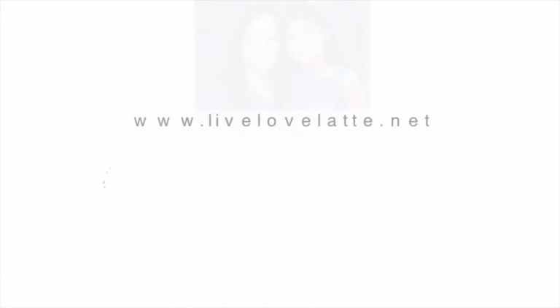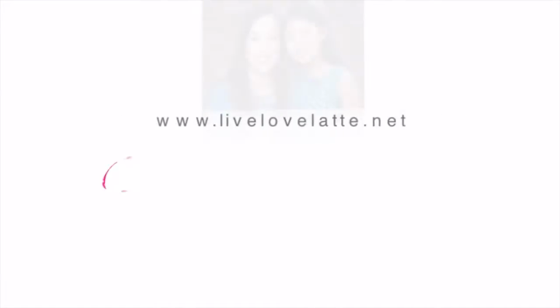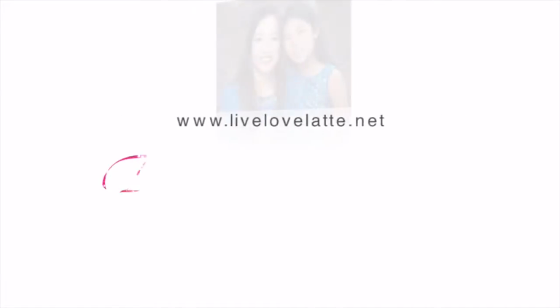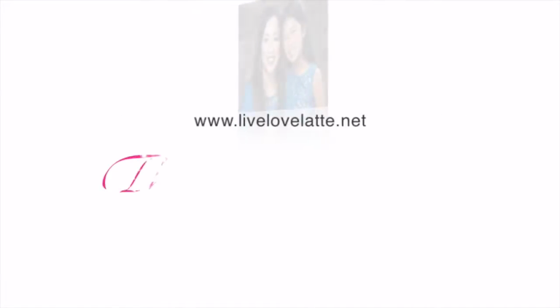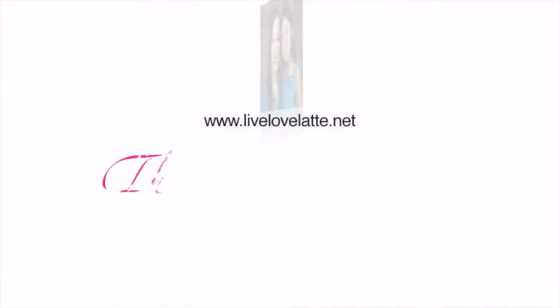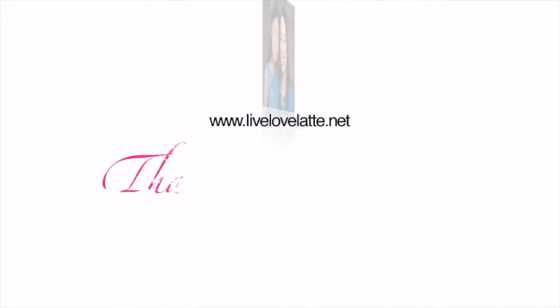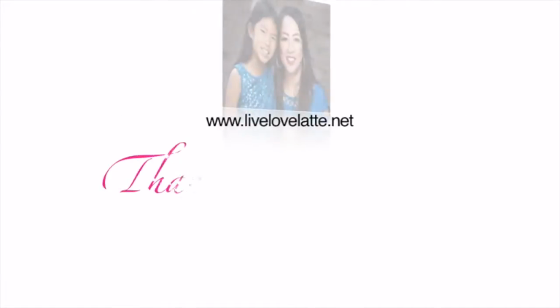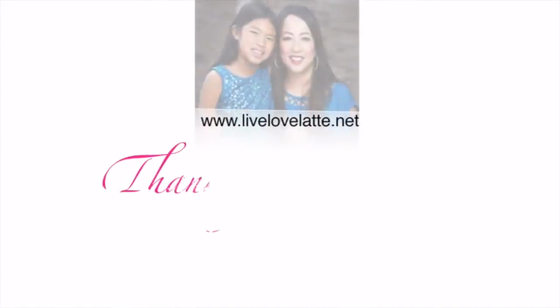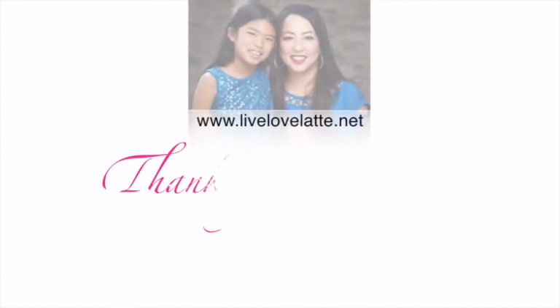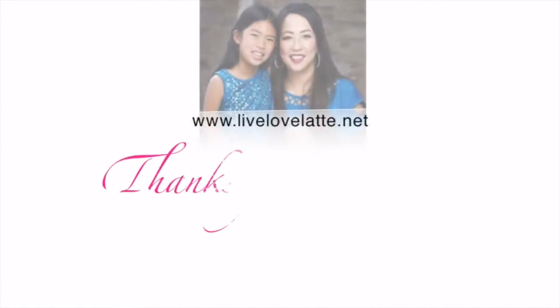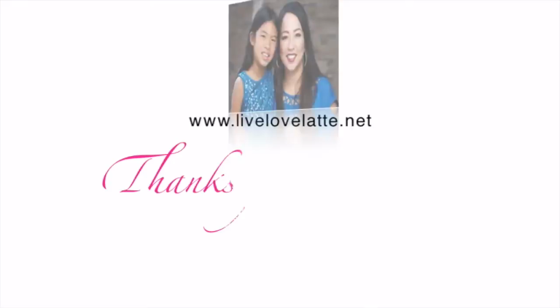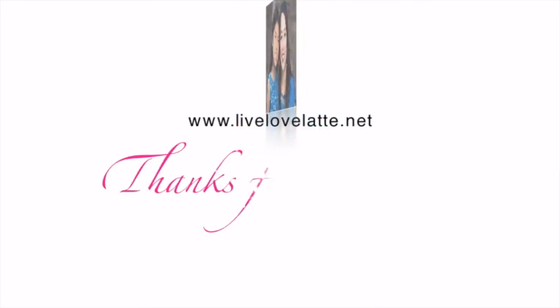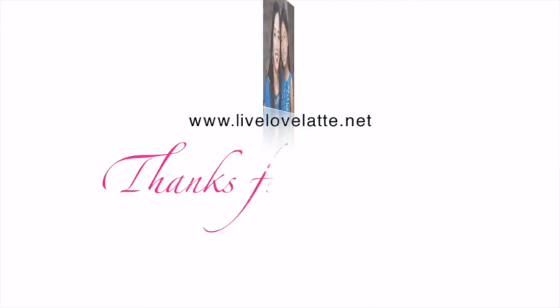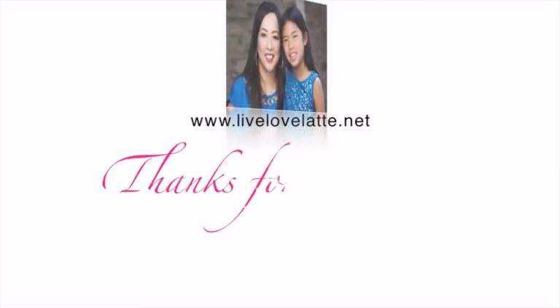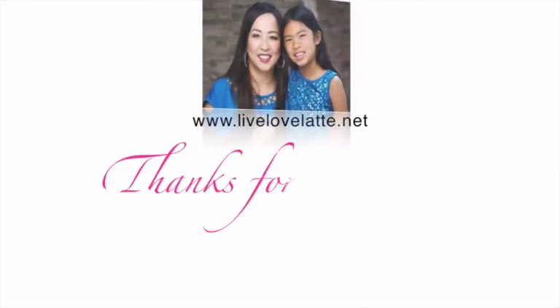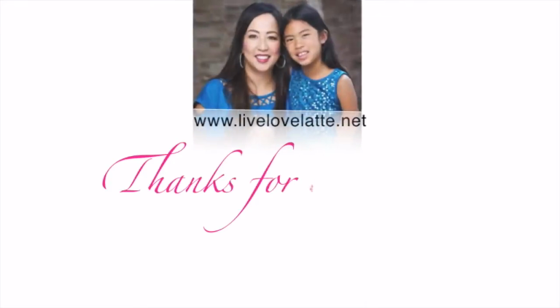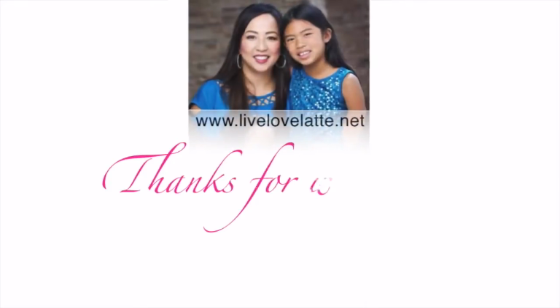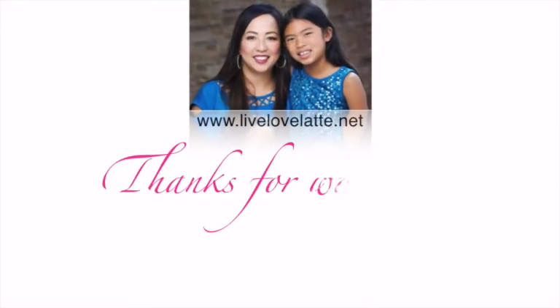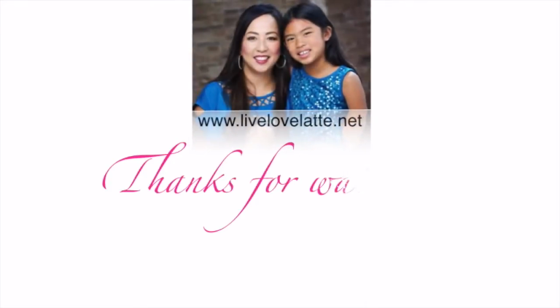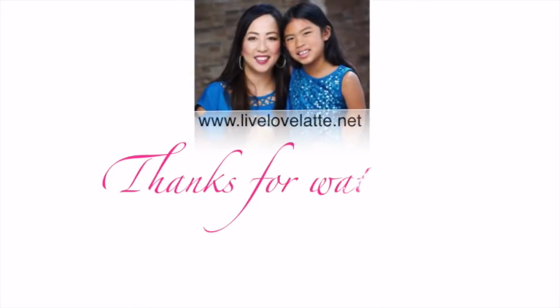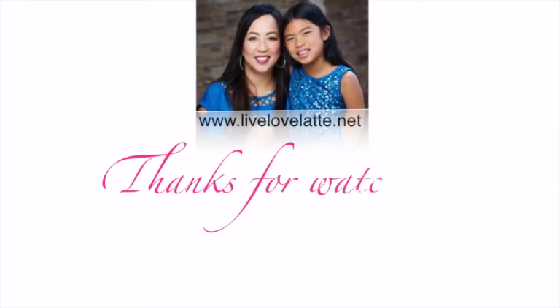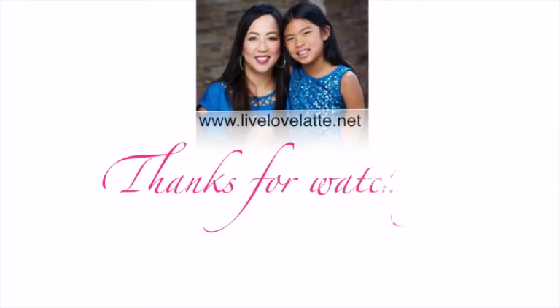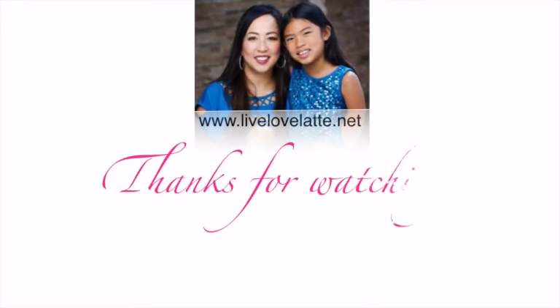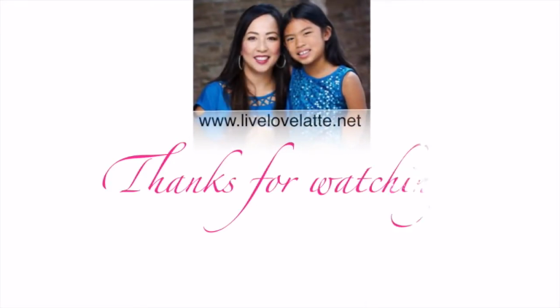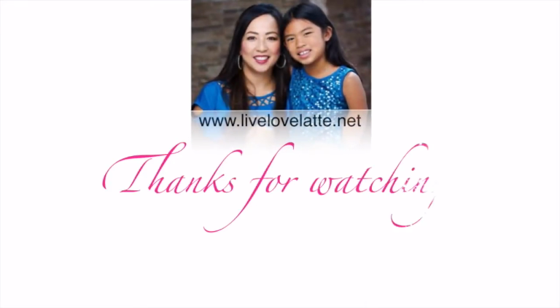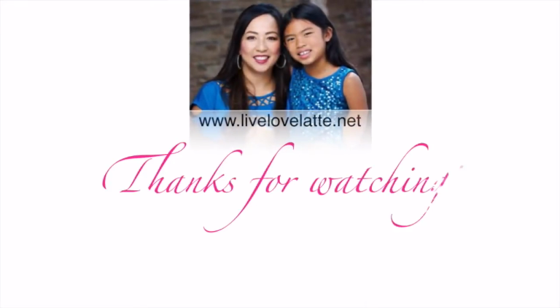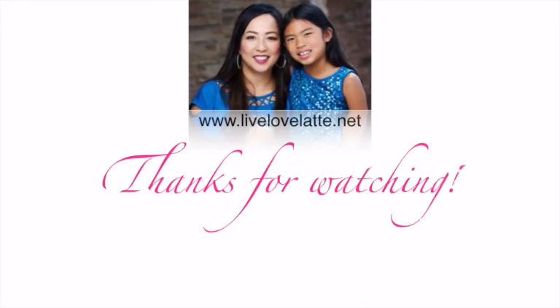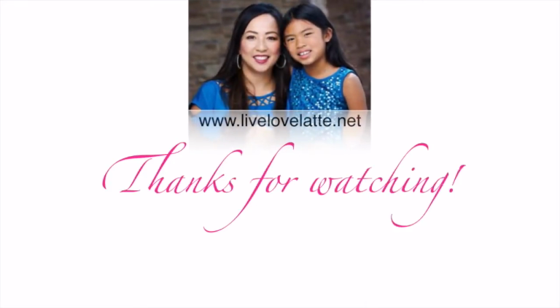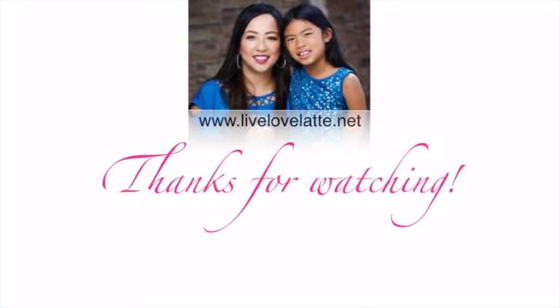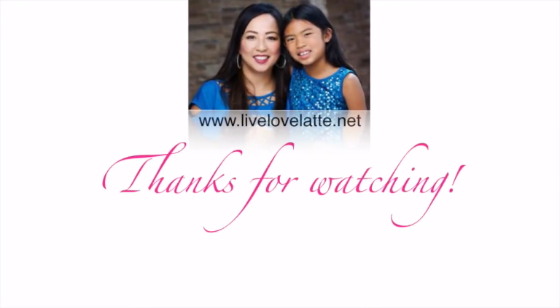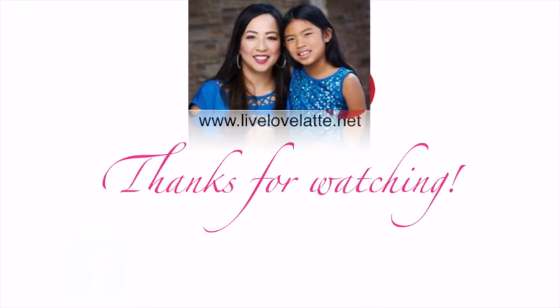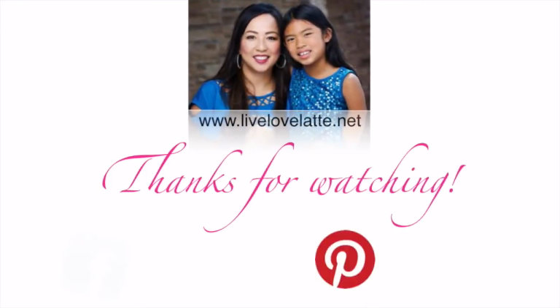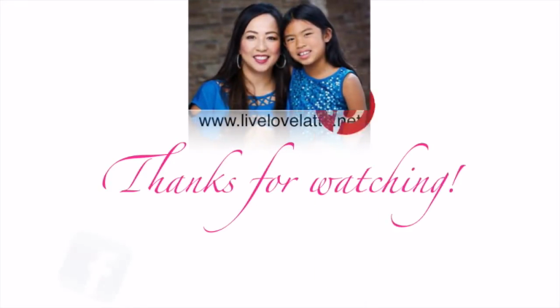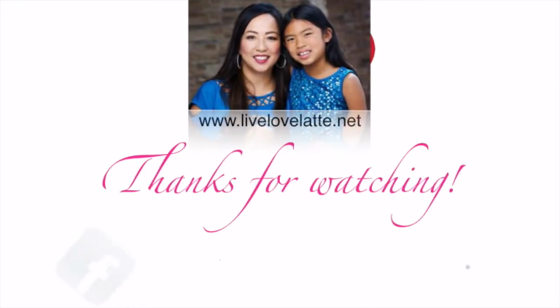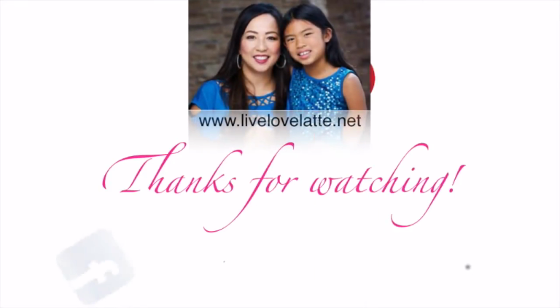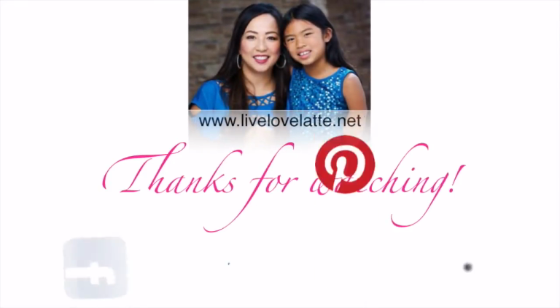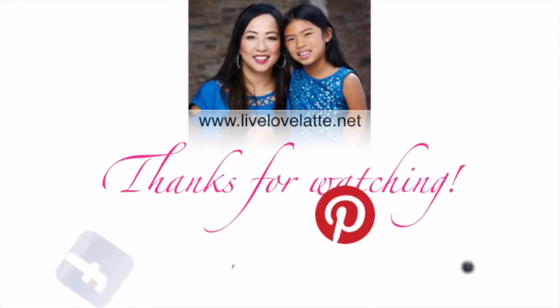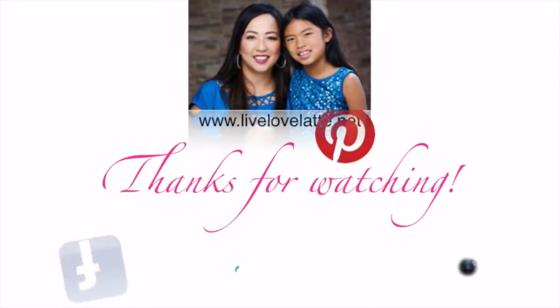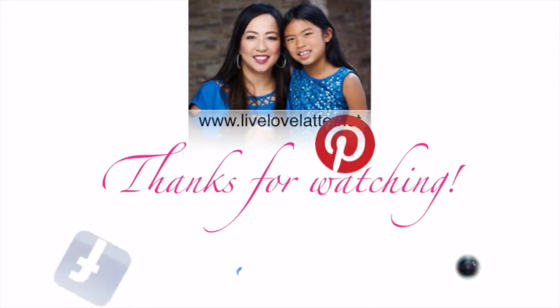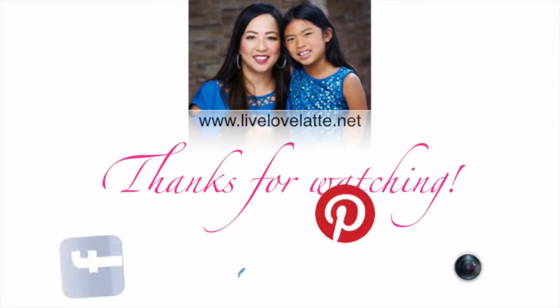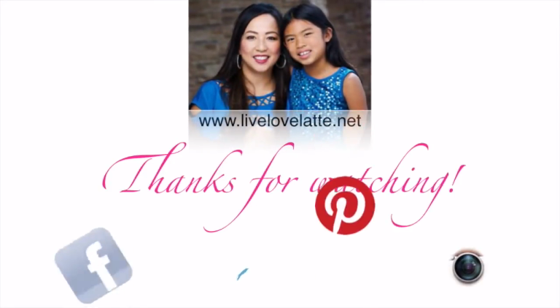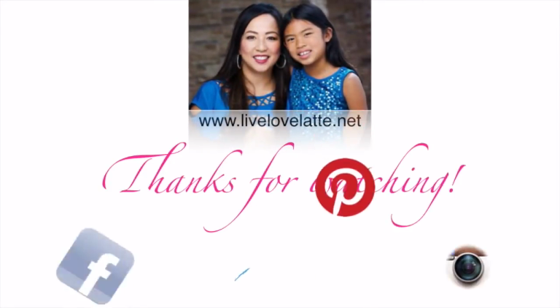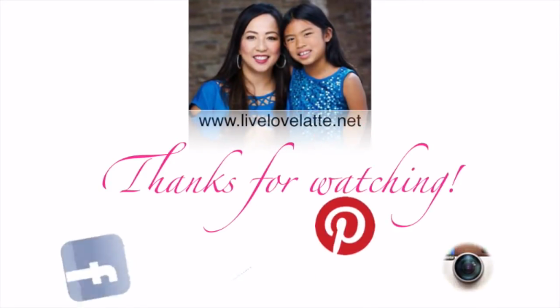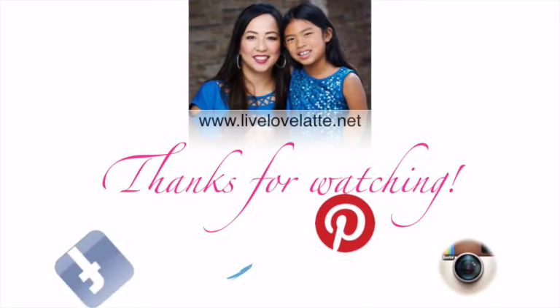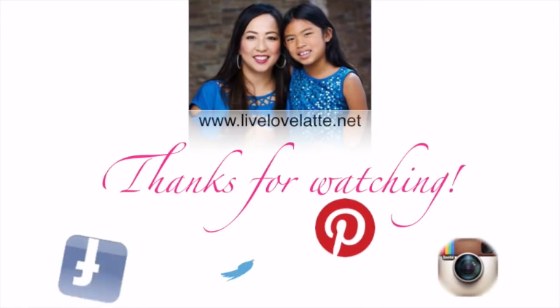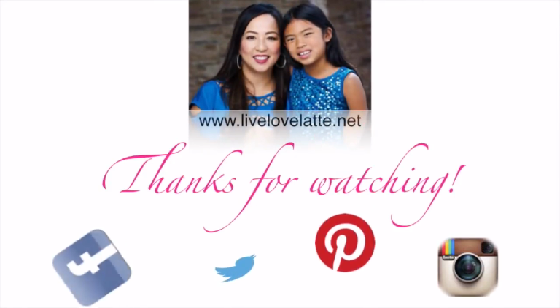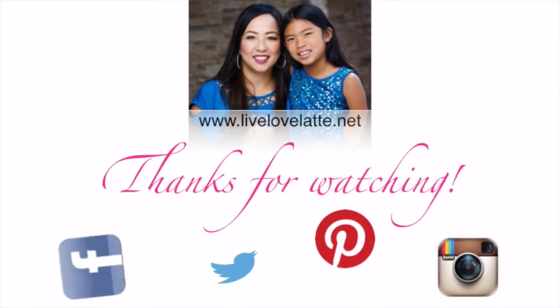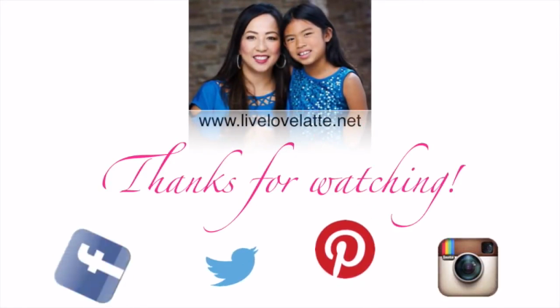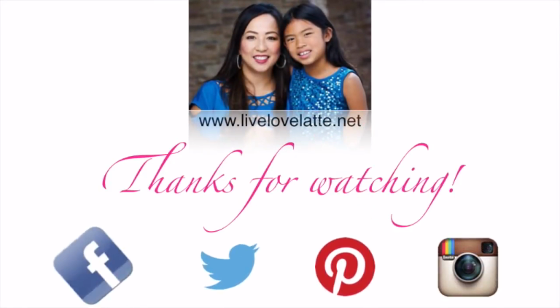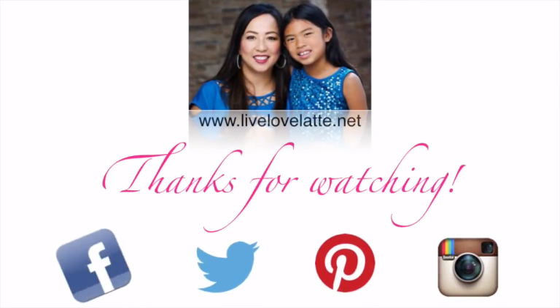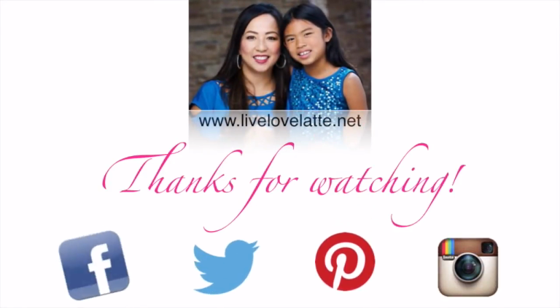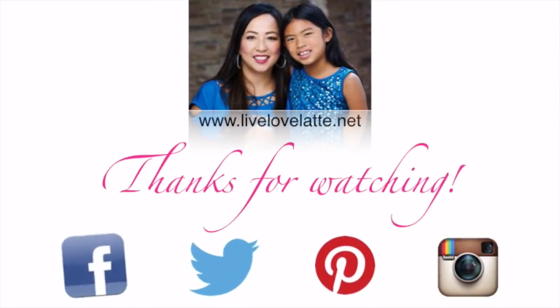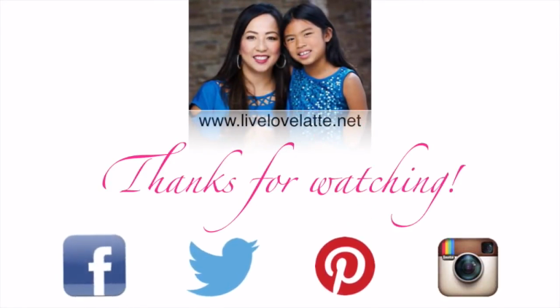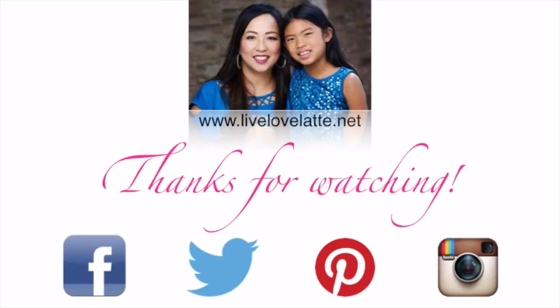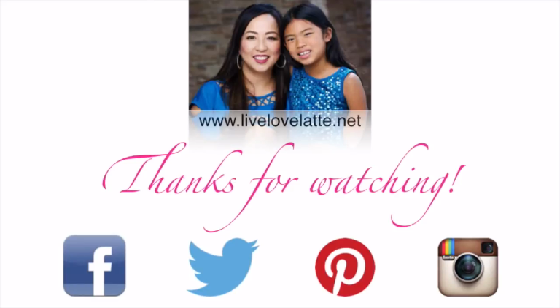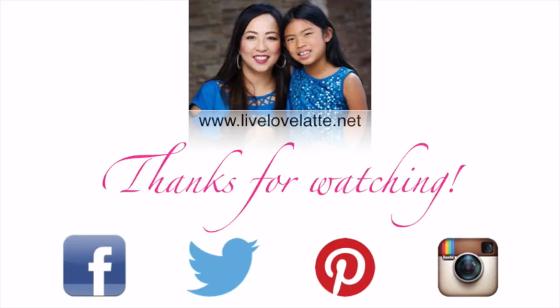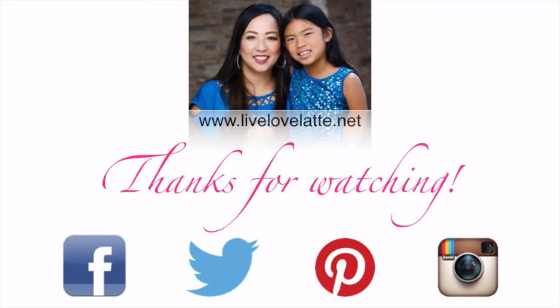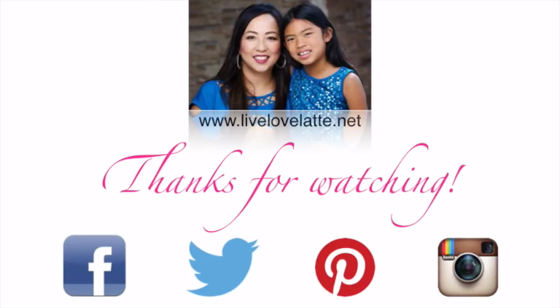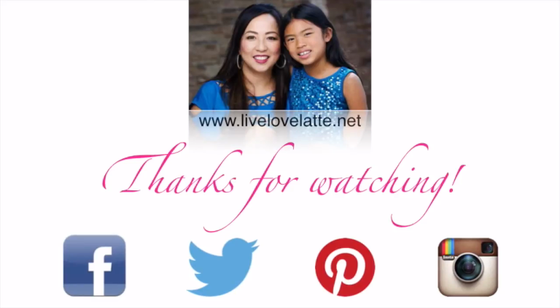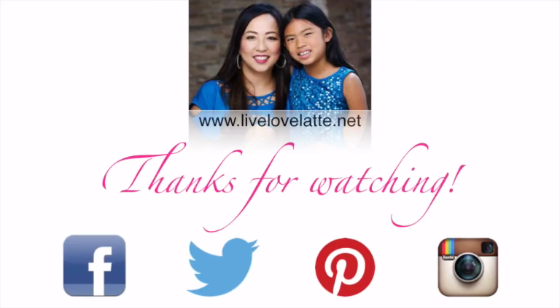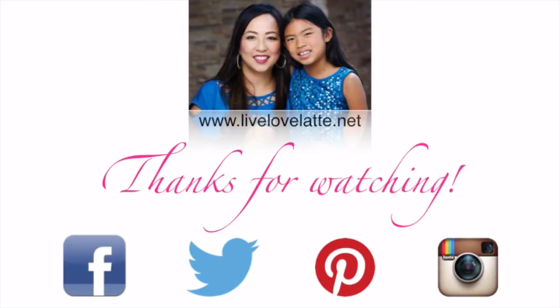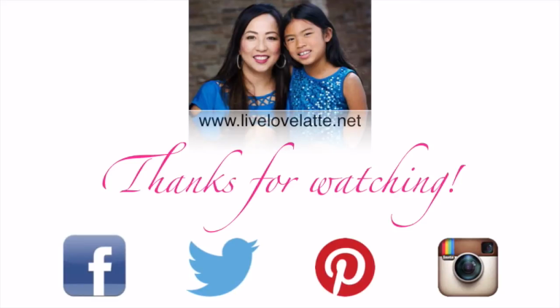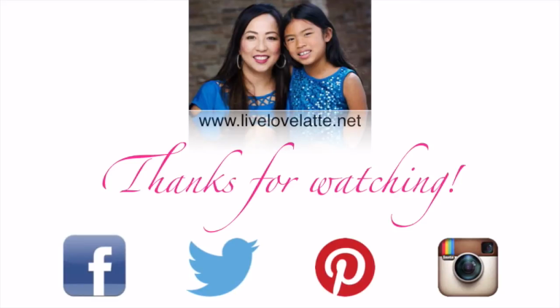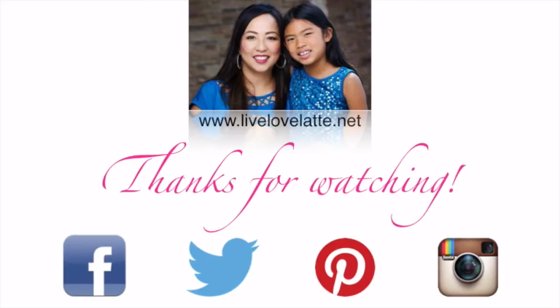Thanks for watching LiveLoveLatte.net! You can also find us on Facebook, Twitter, Pinterest, and Instagram.